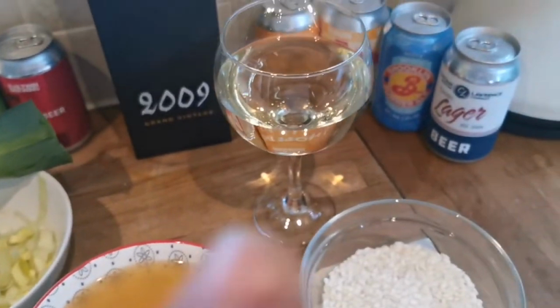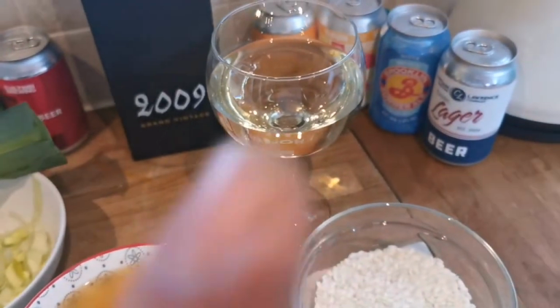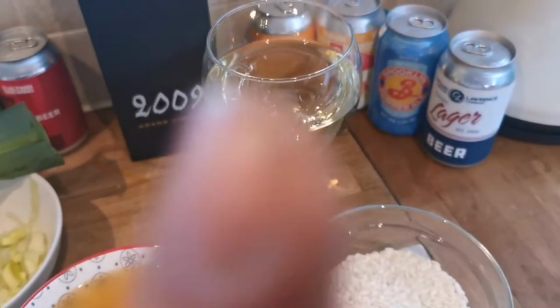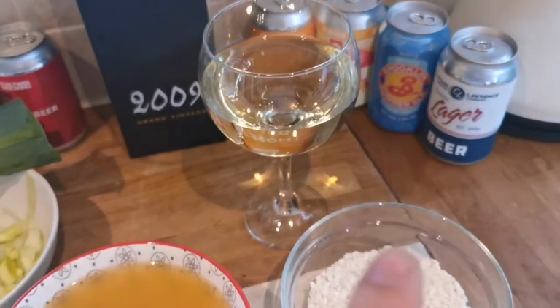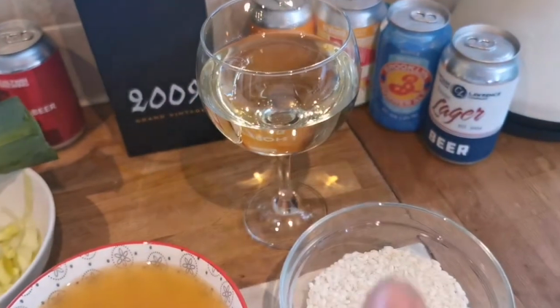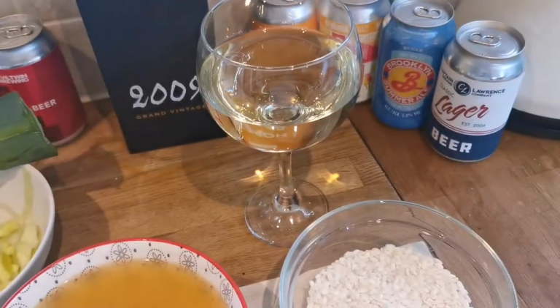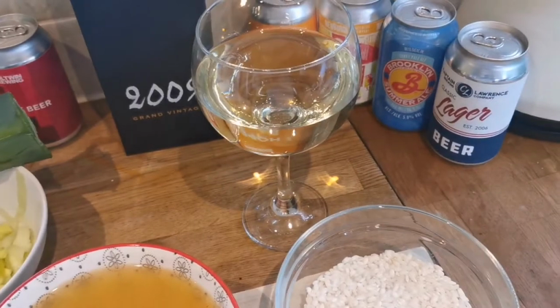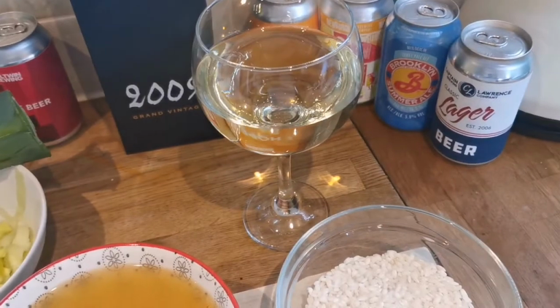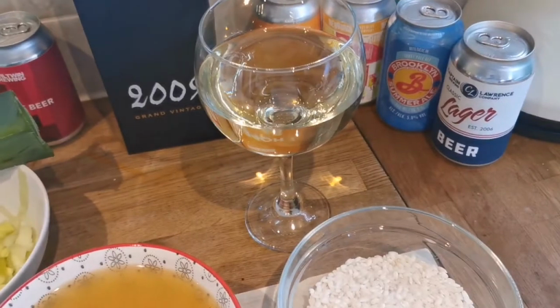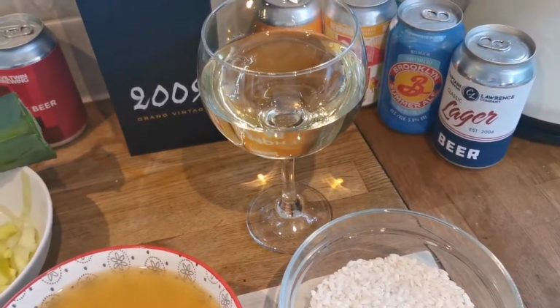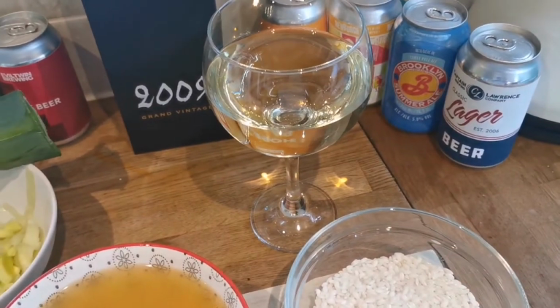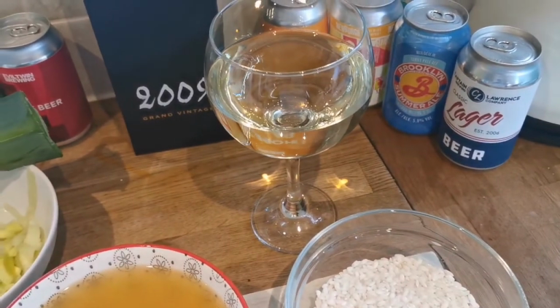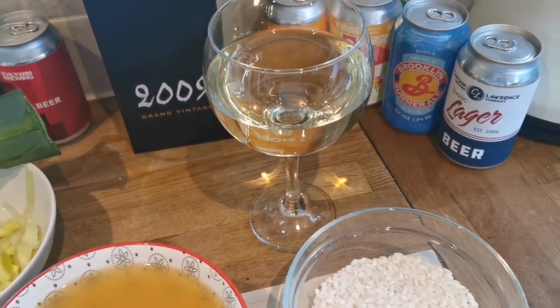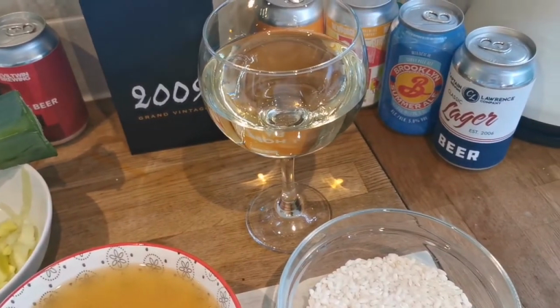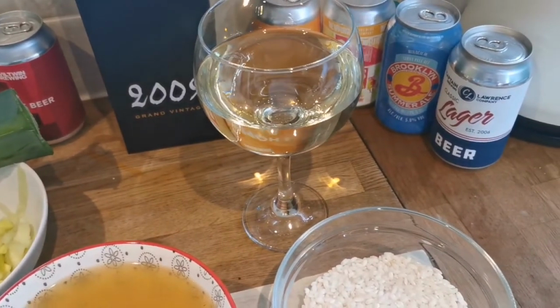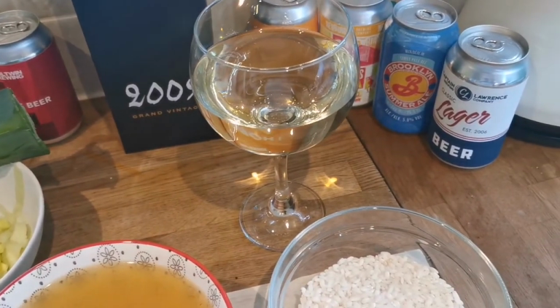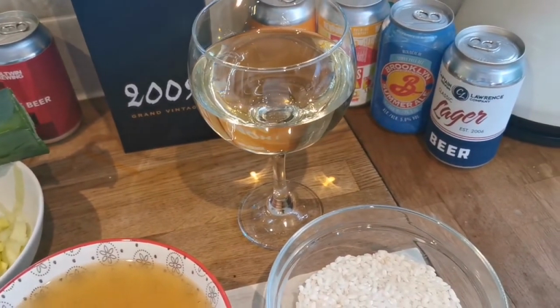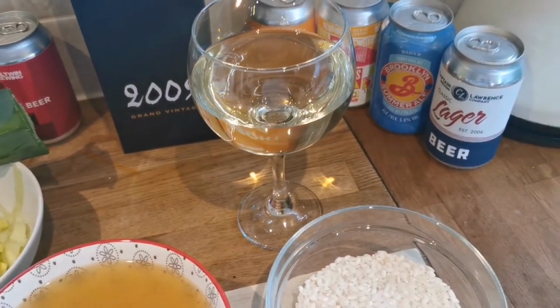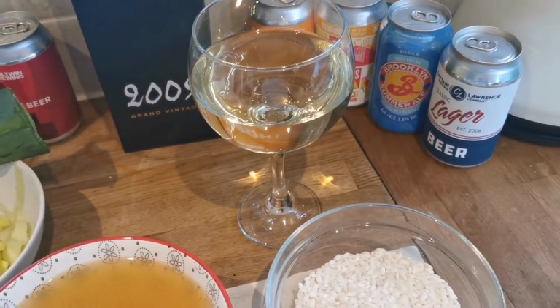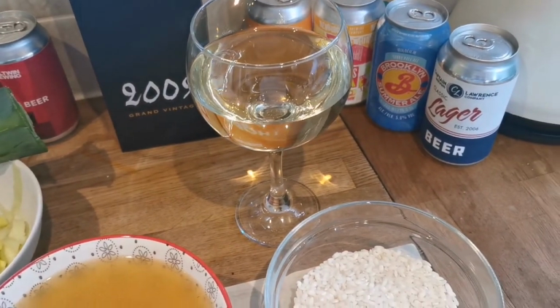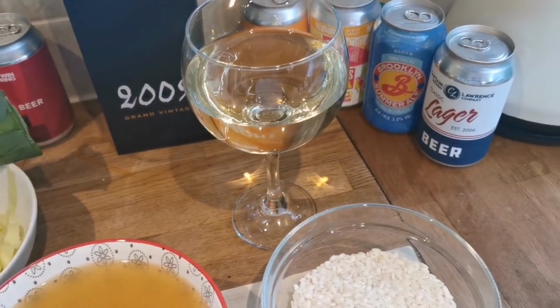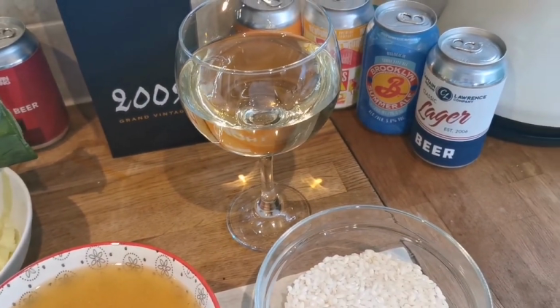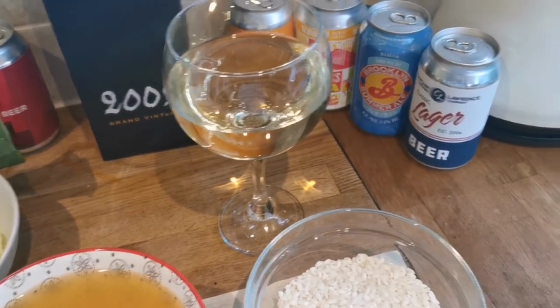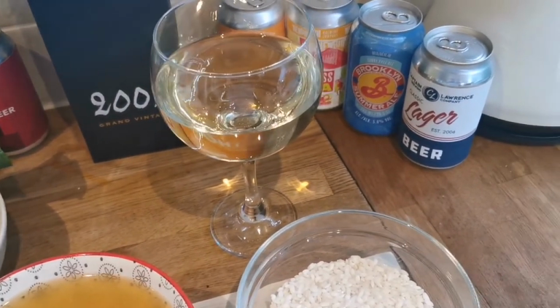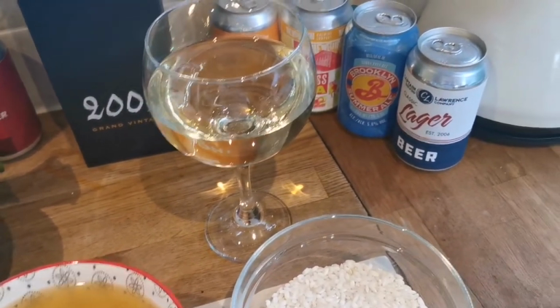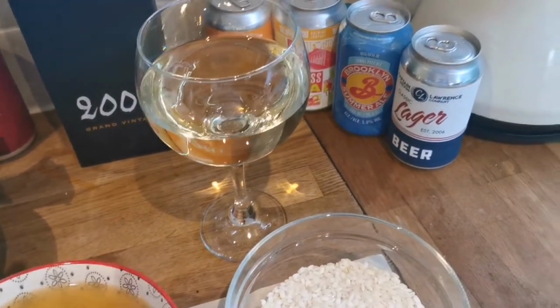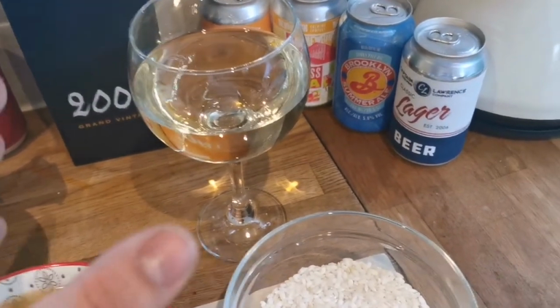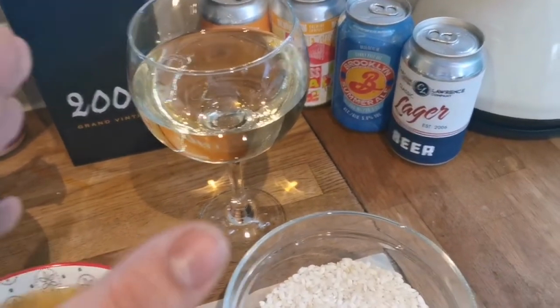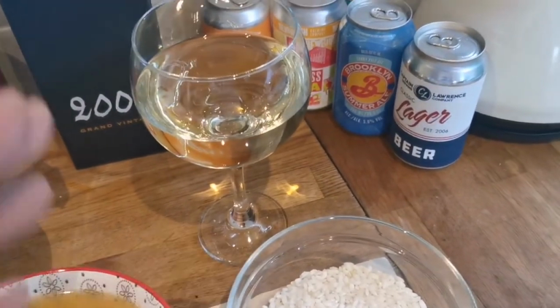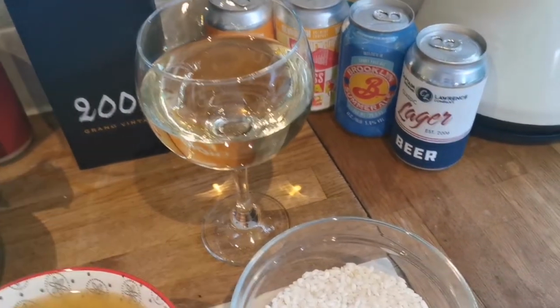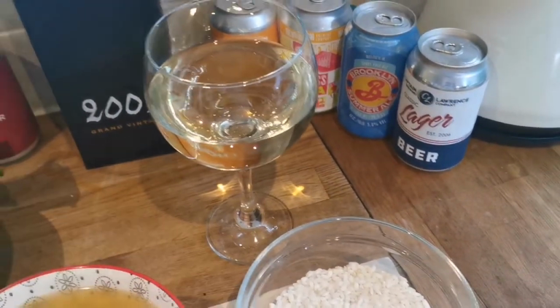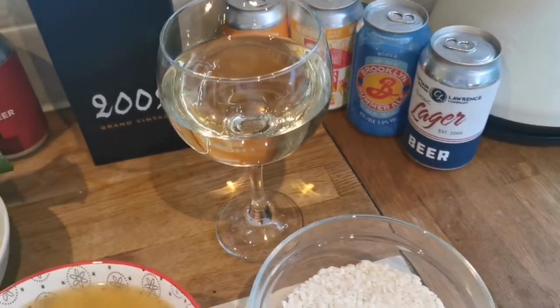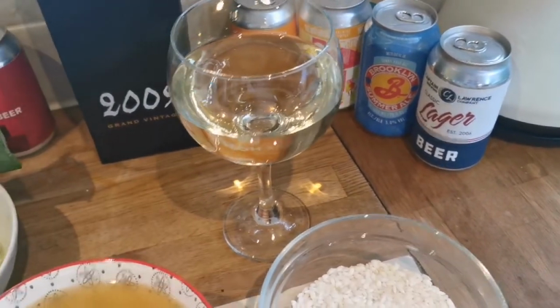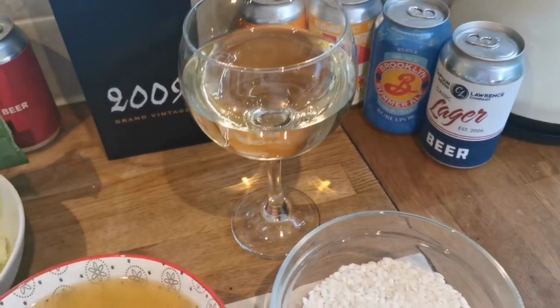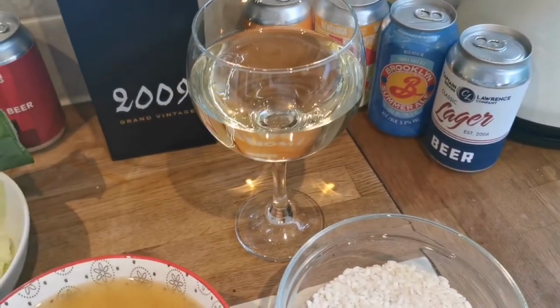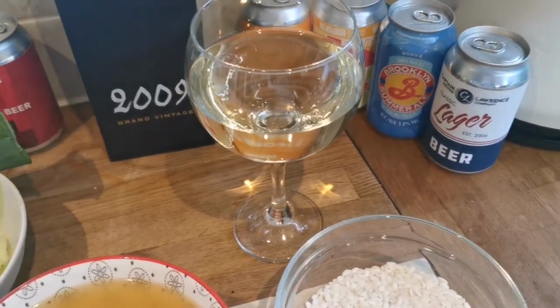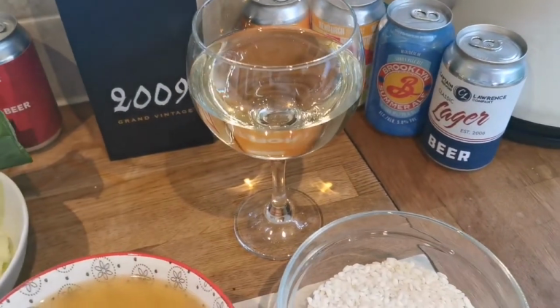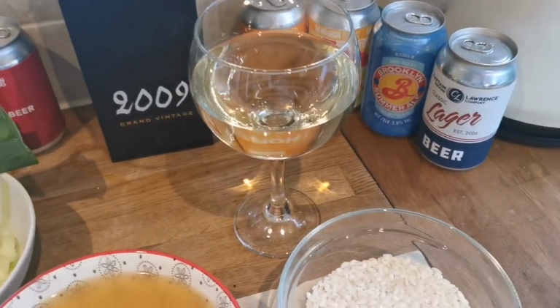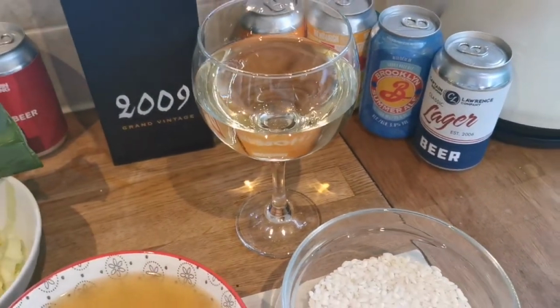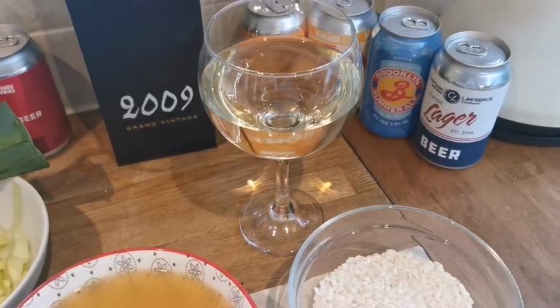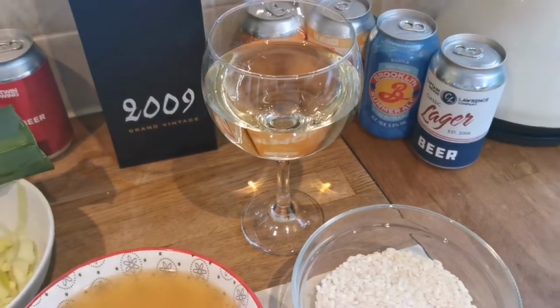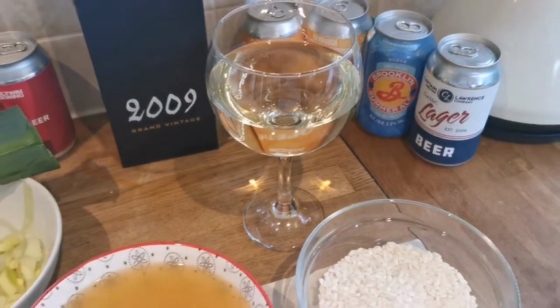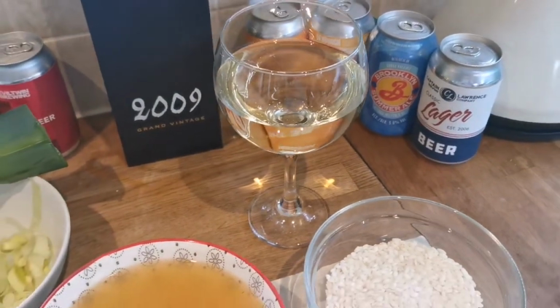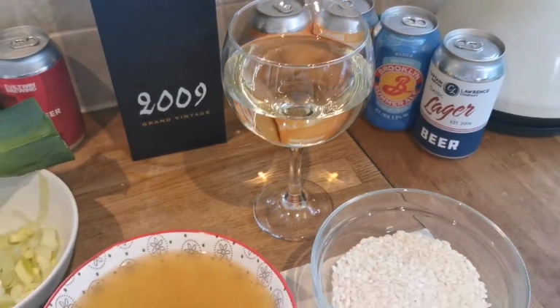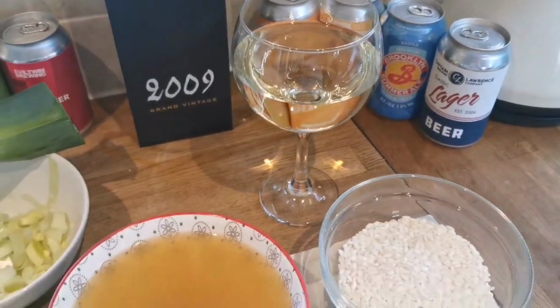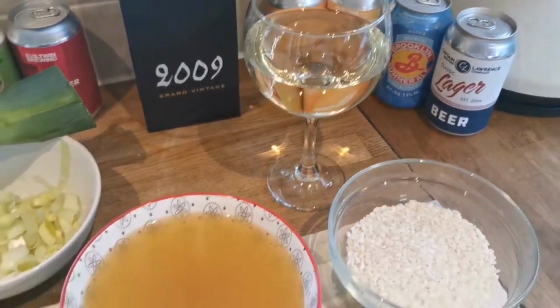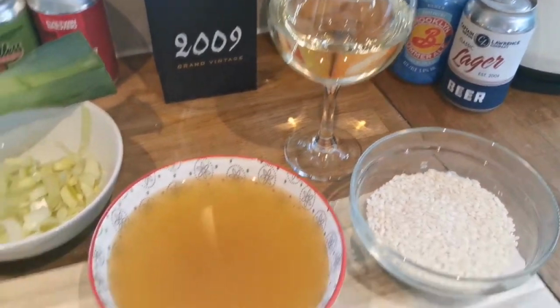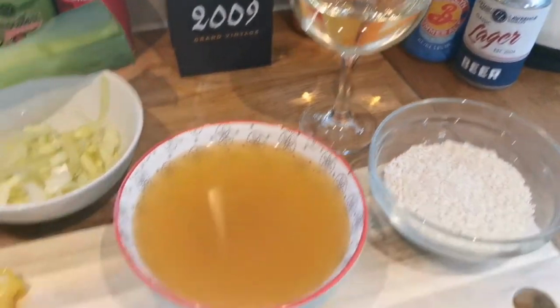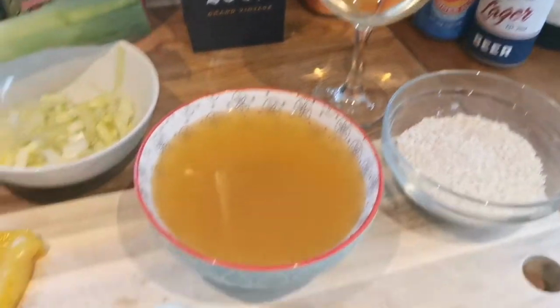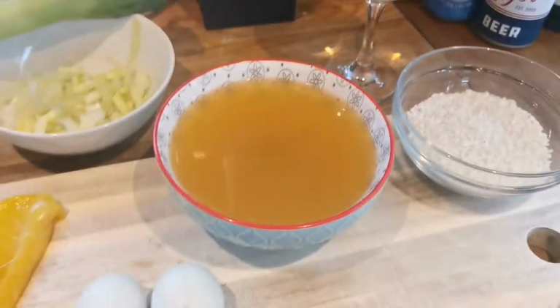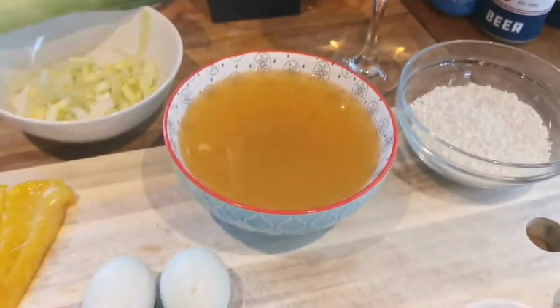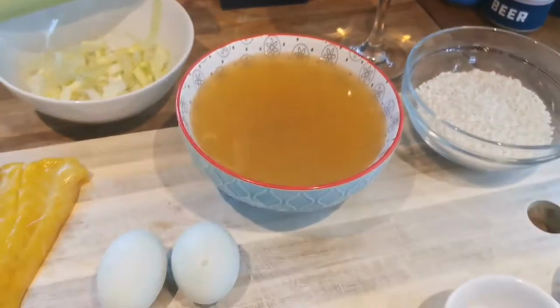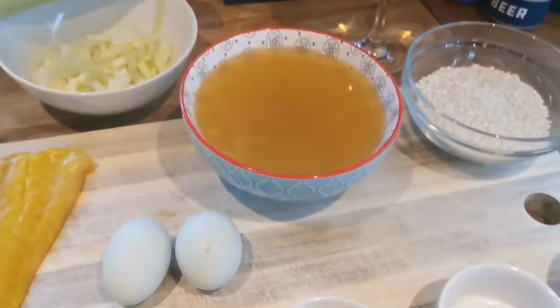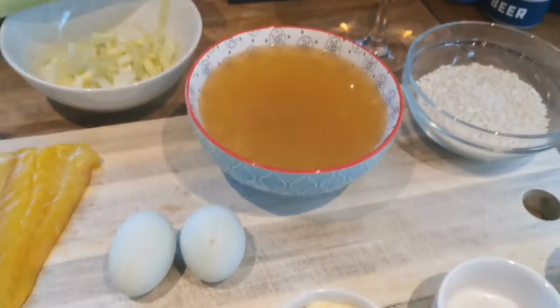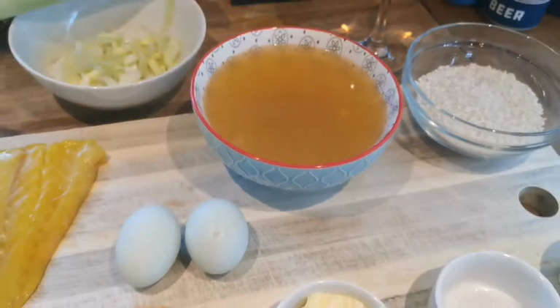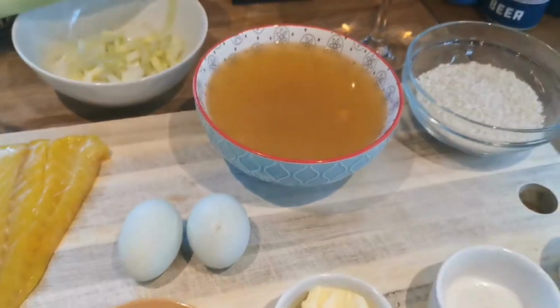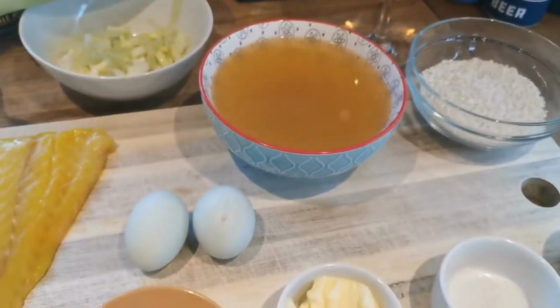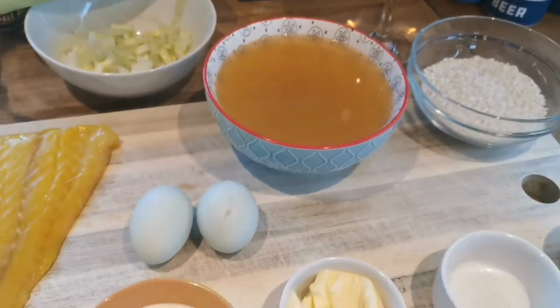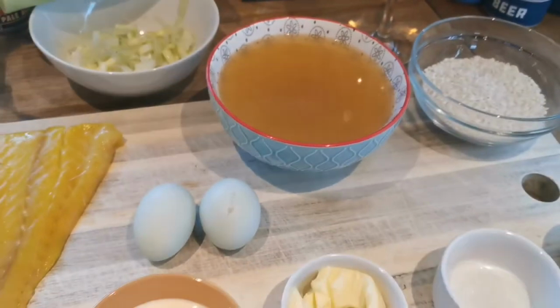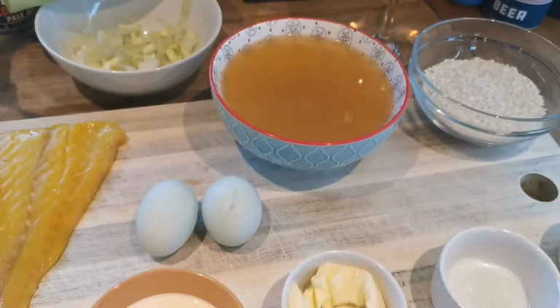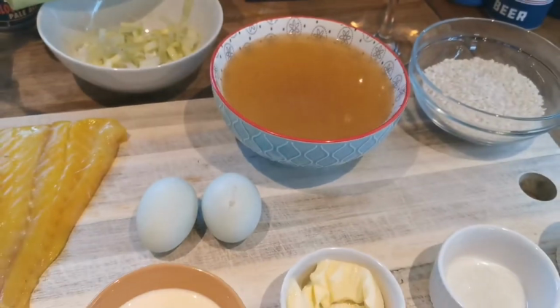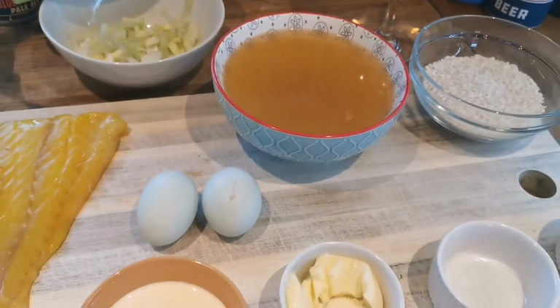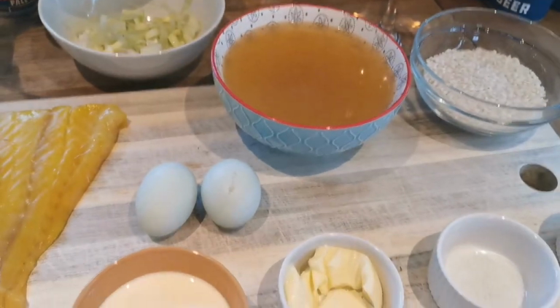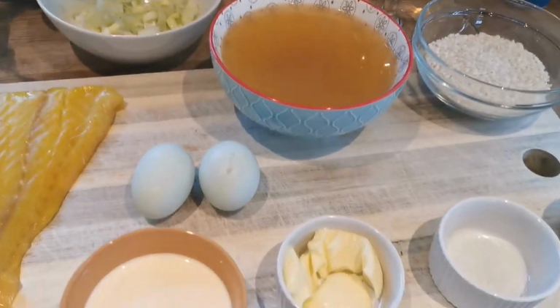One thing about the wine — a lot of people go with cheap wine. Go for a nice wine, go for a wine you enjoy, and I'll show you what I'm going to make with this.